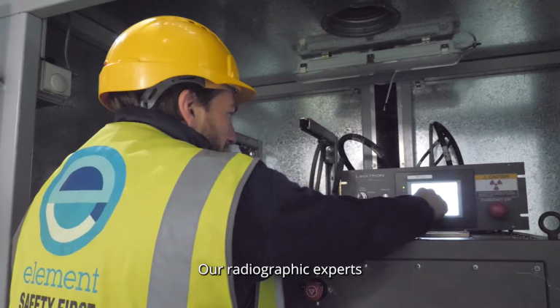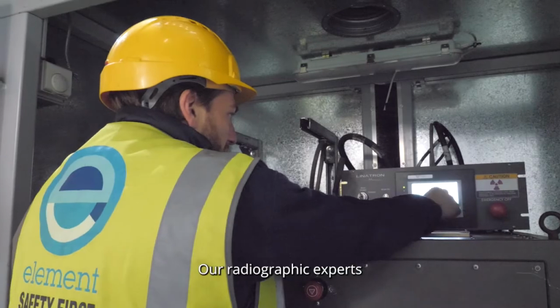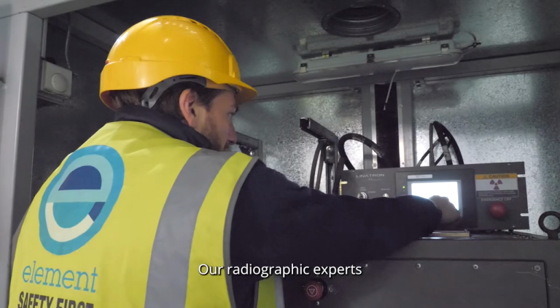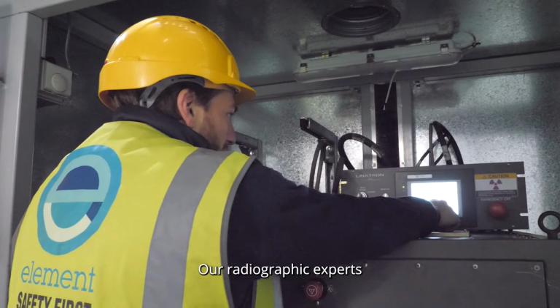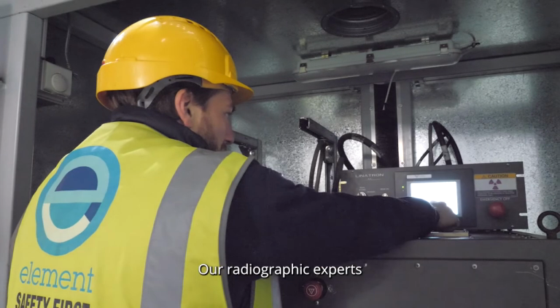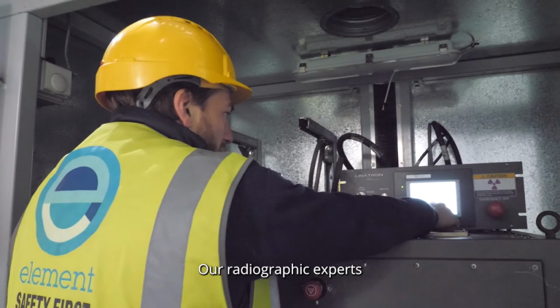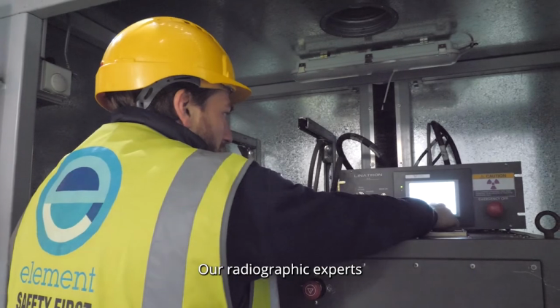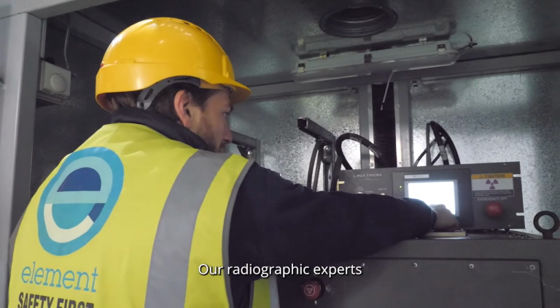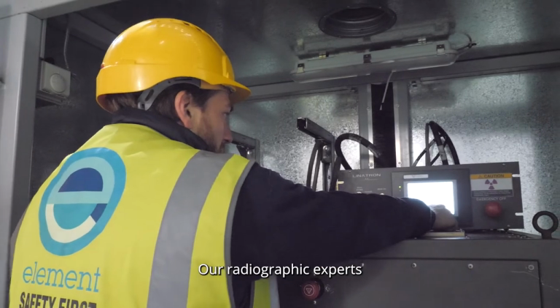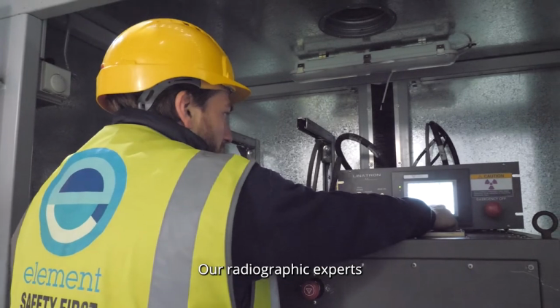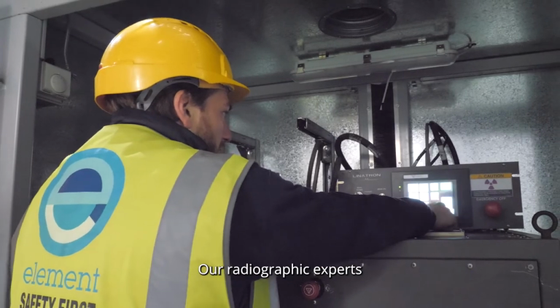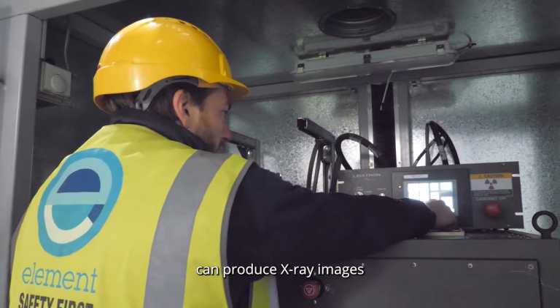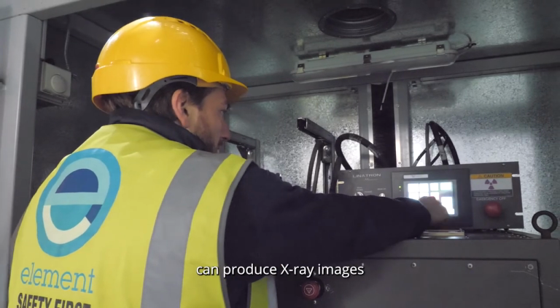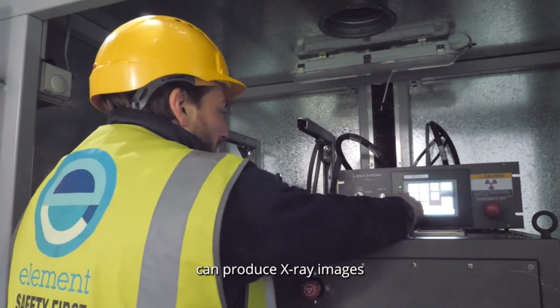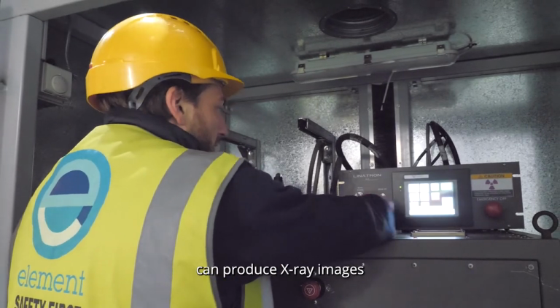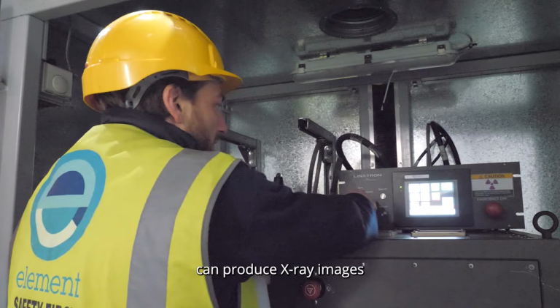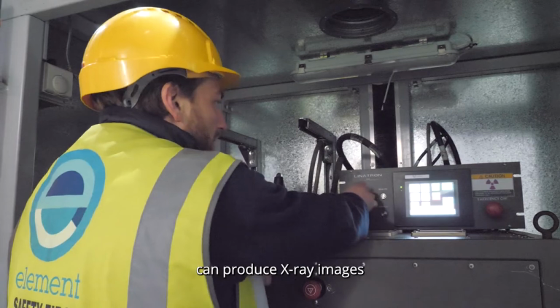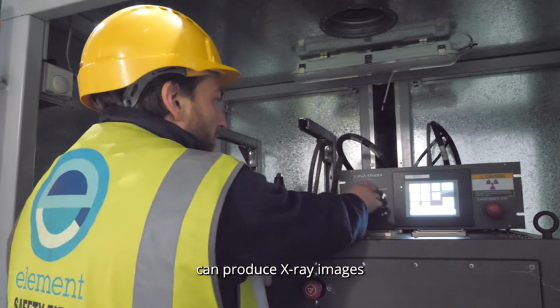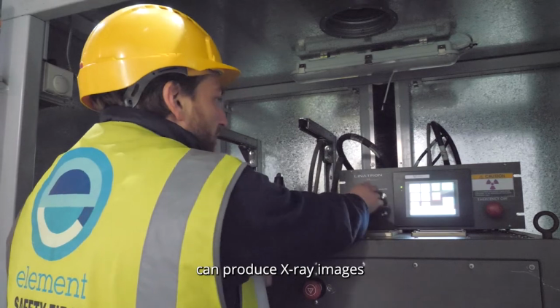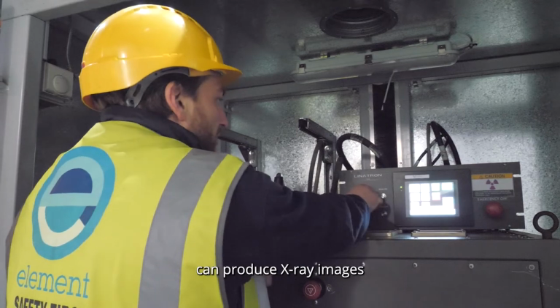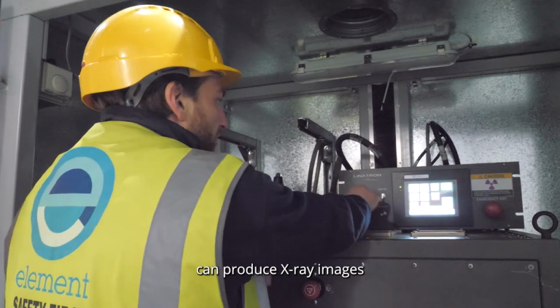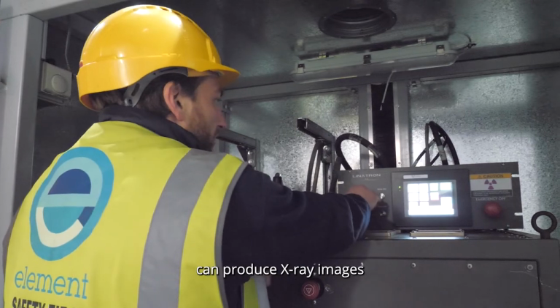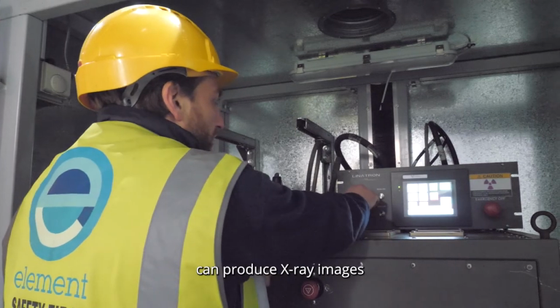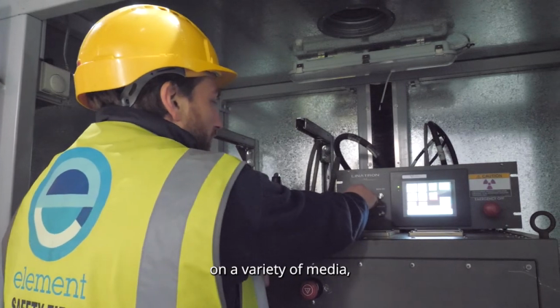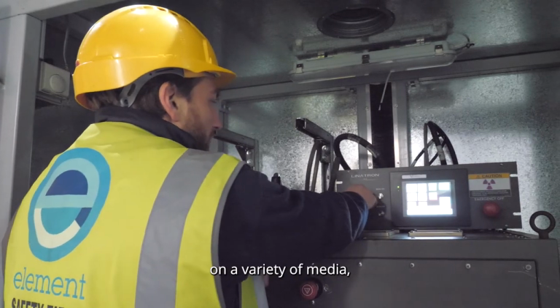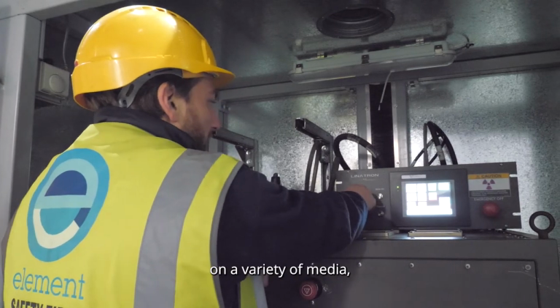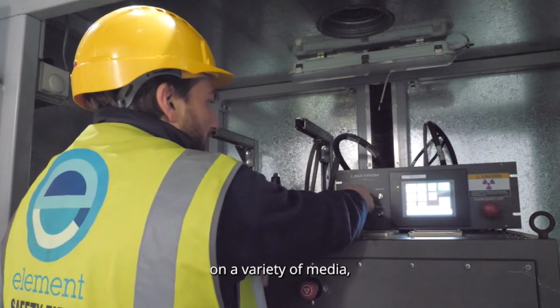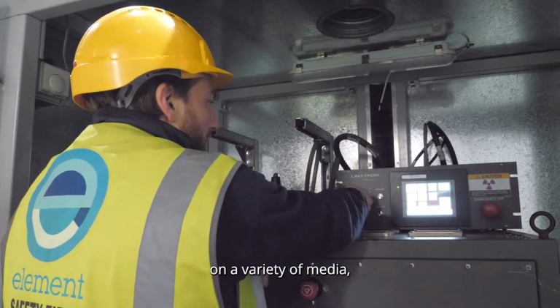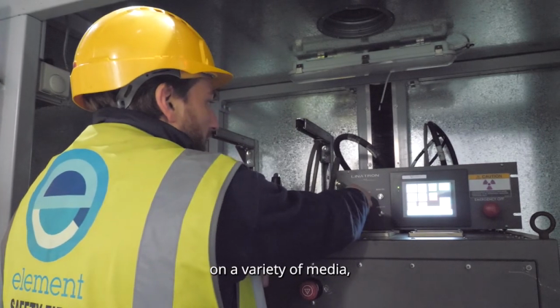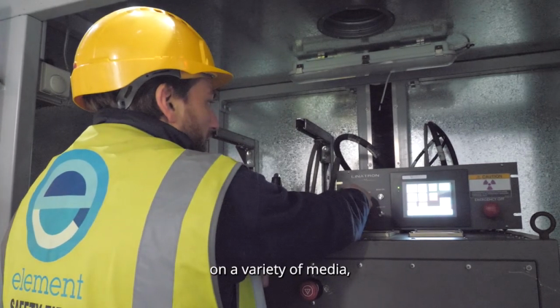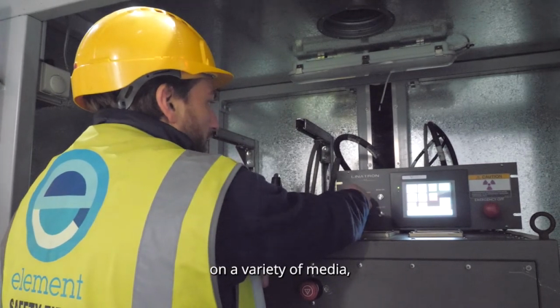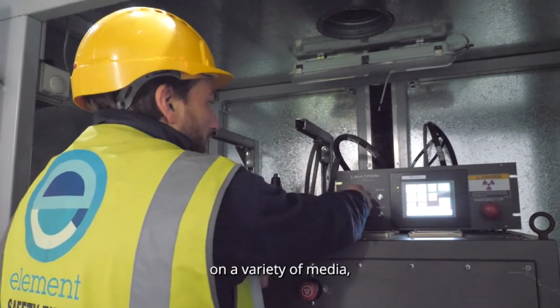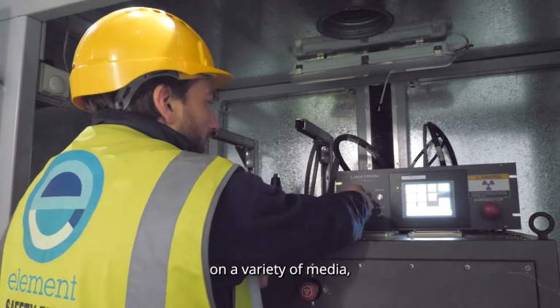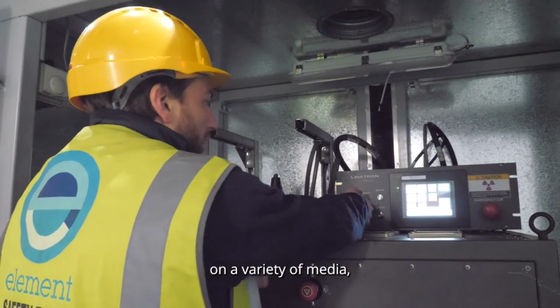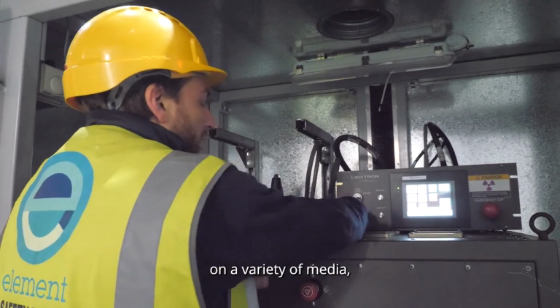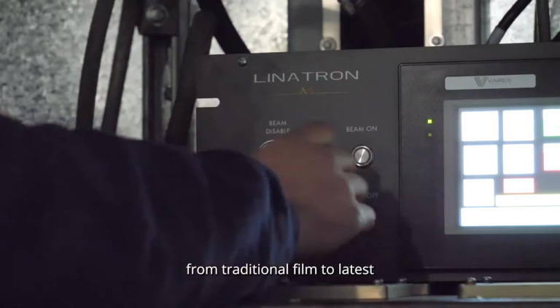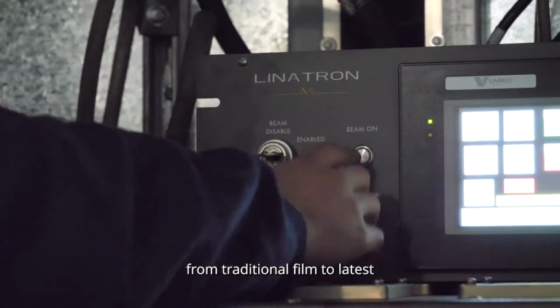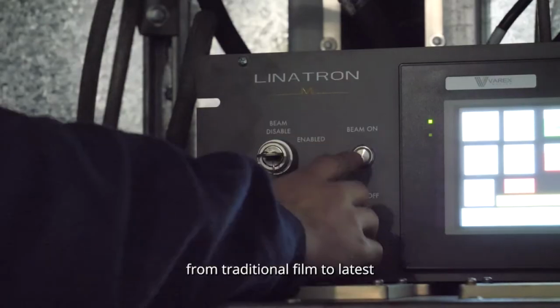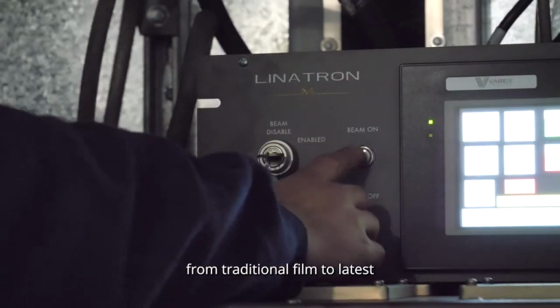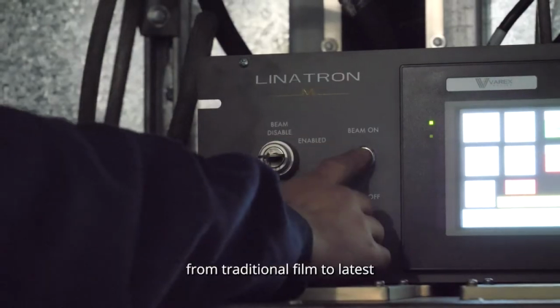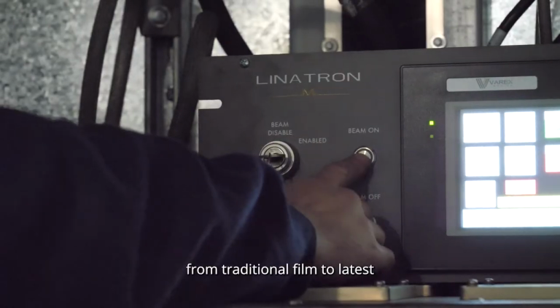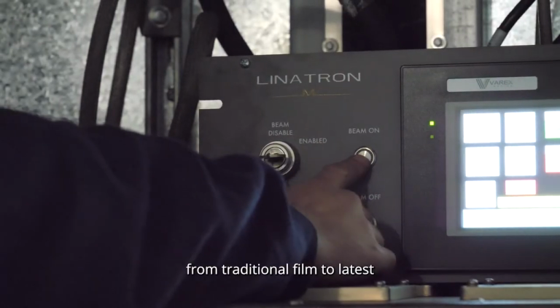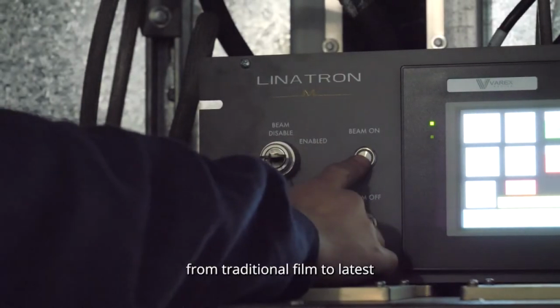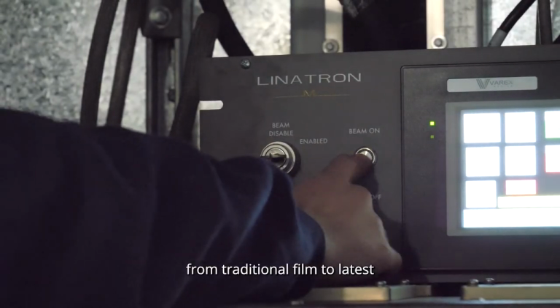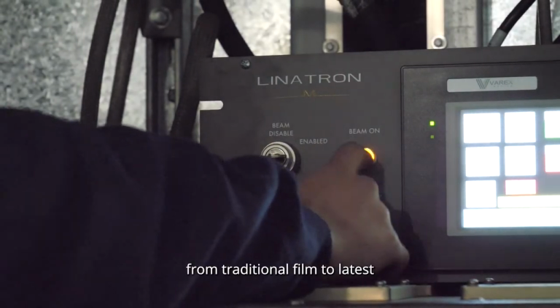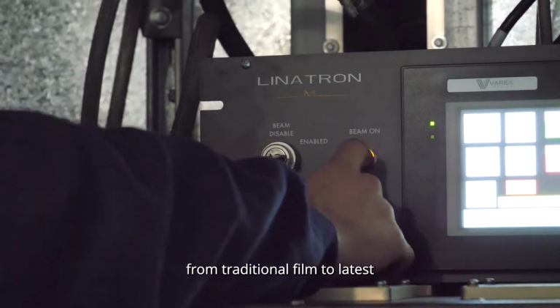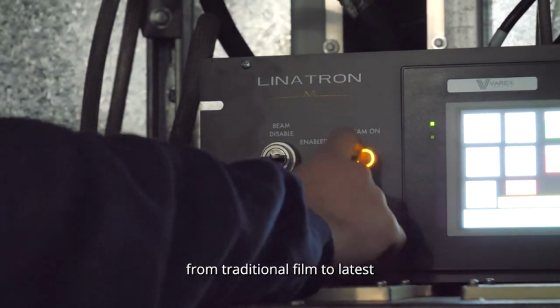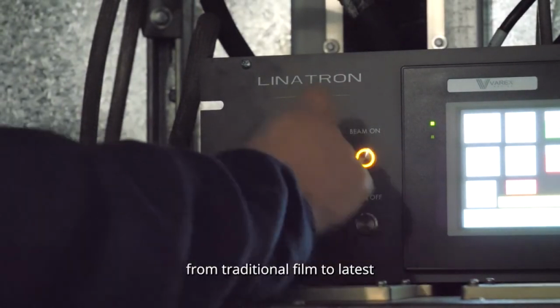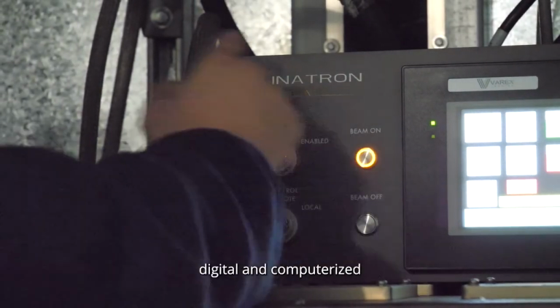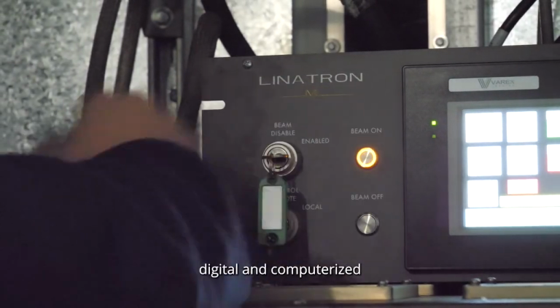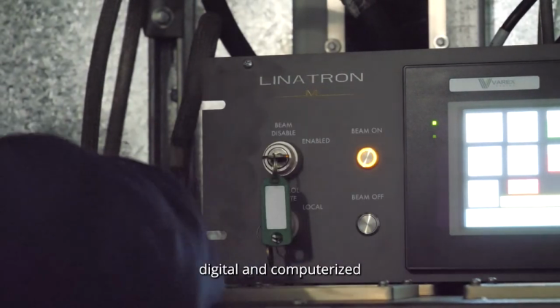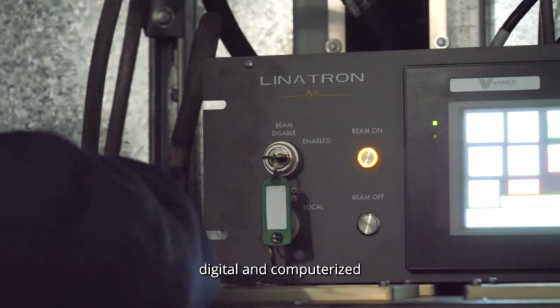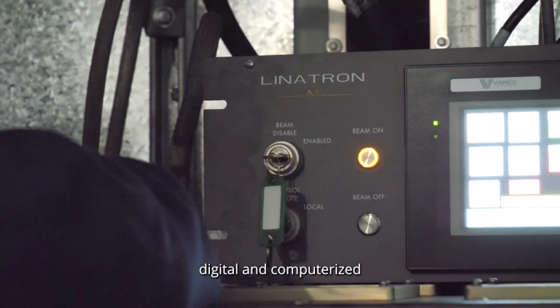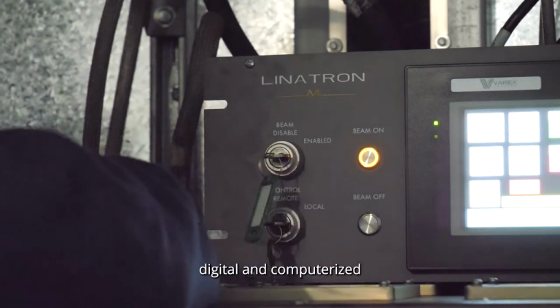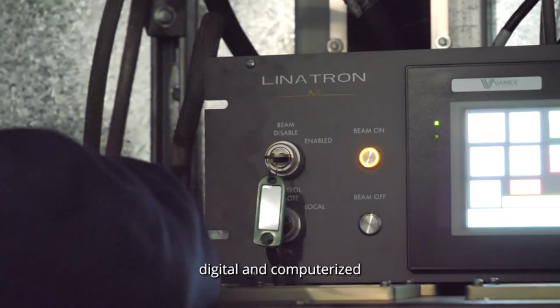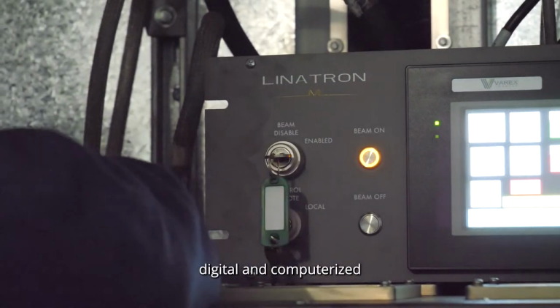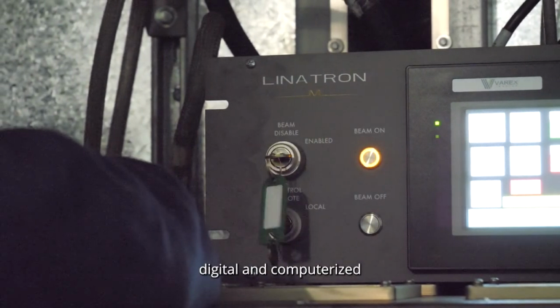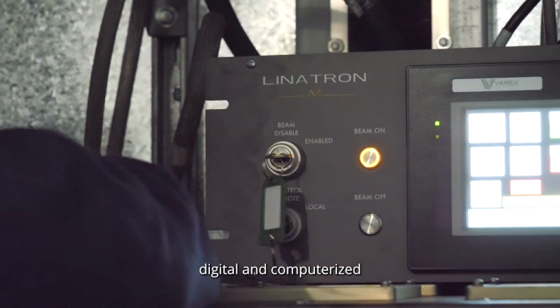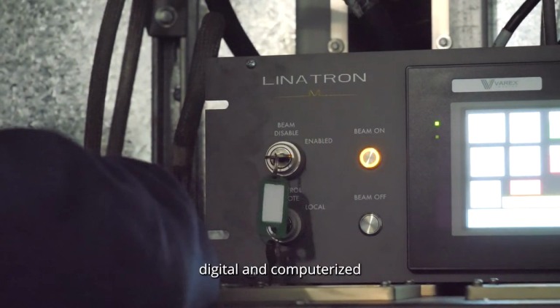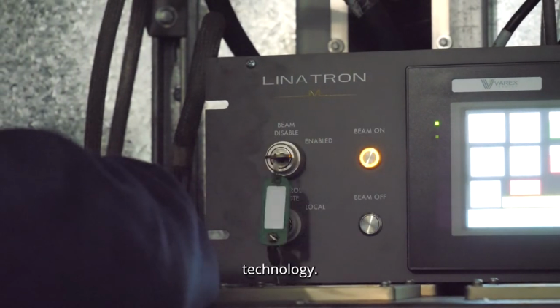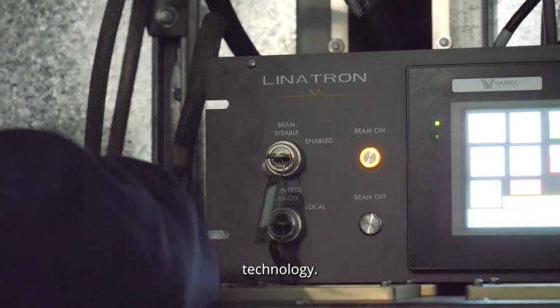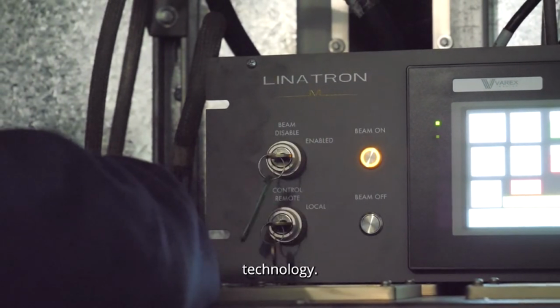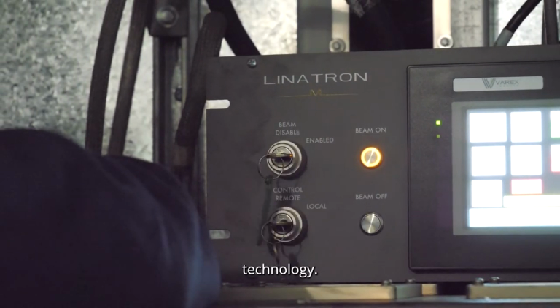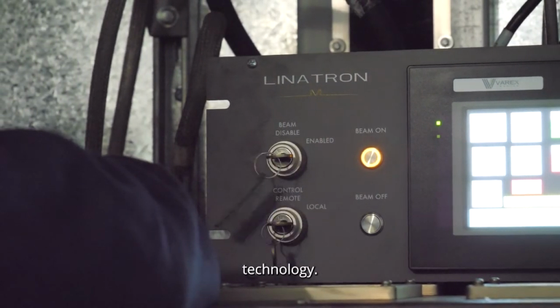Our radiographic experts can produce x-ray images on a variety of media, from traditional film to the latest digital and computerized technology.